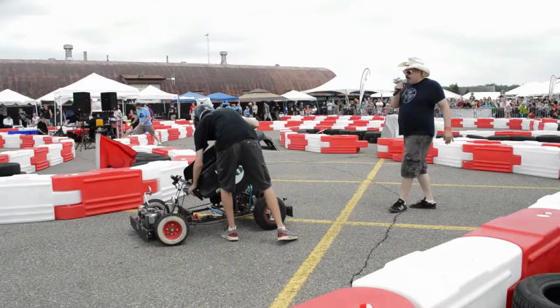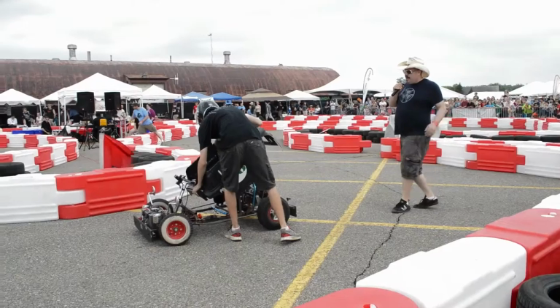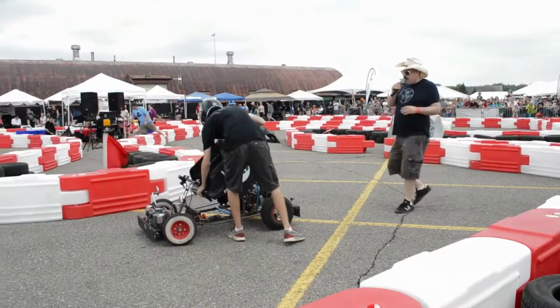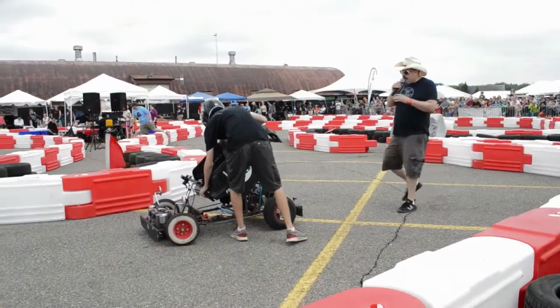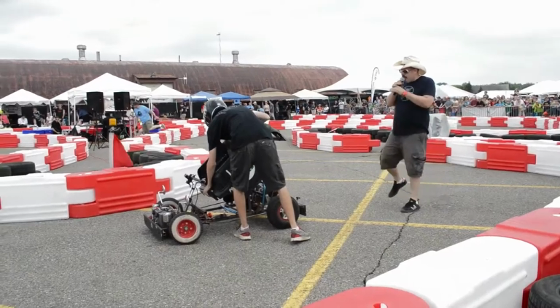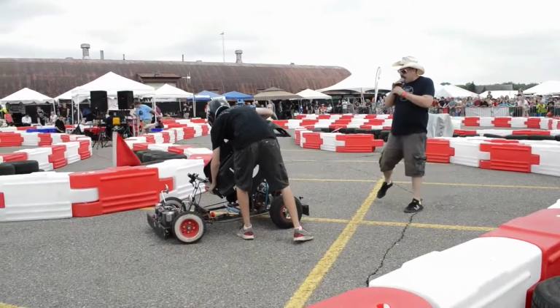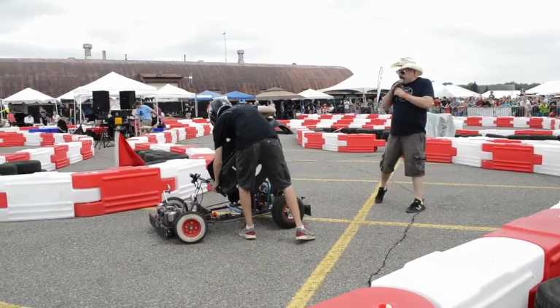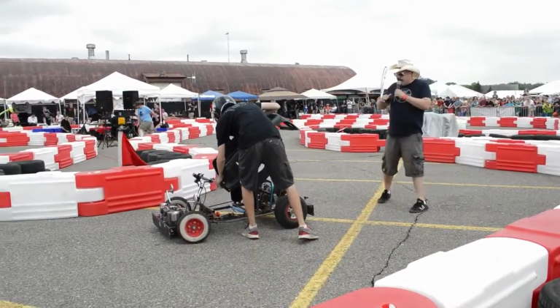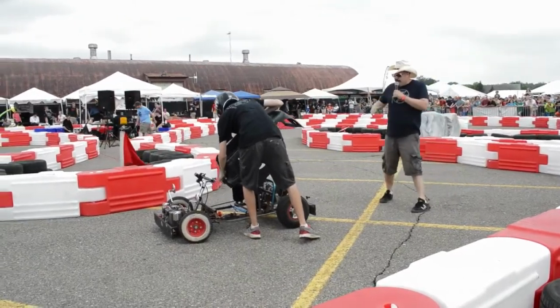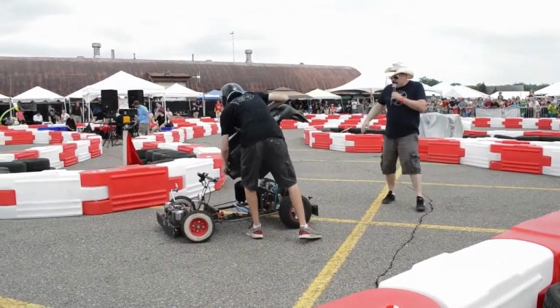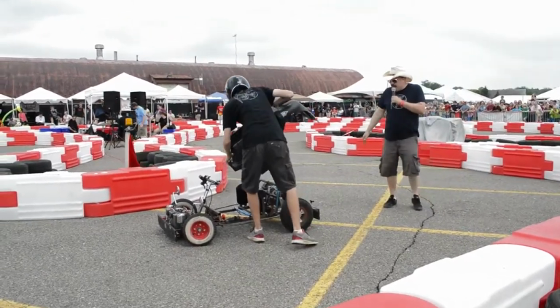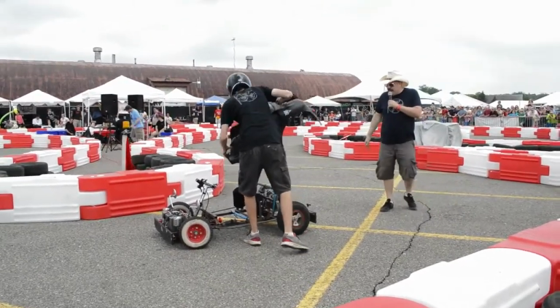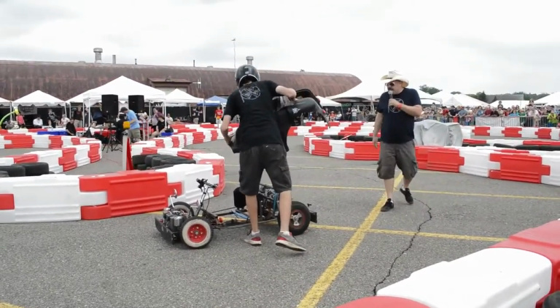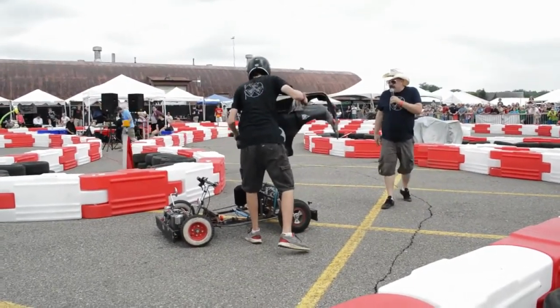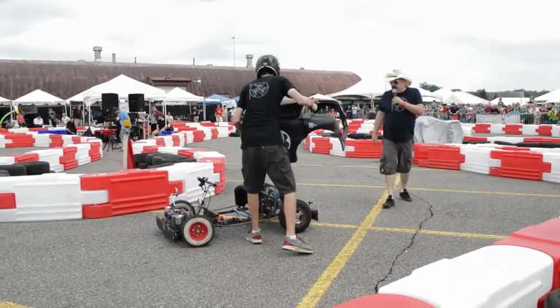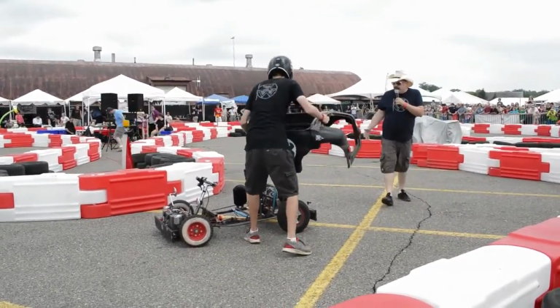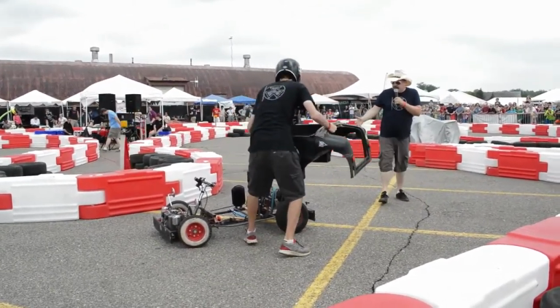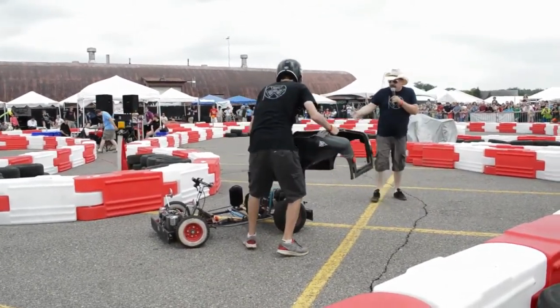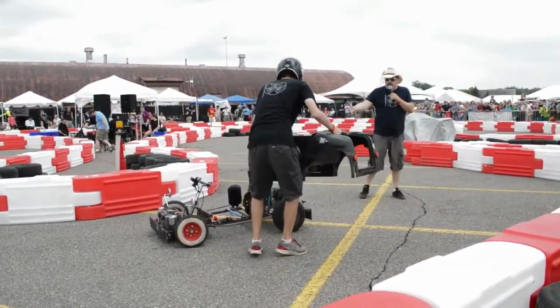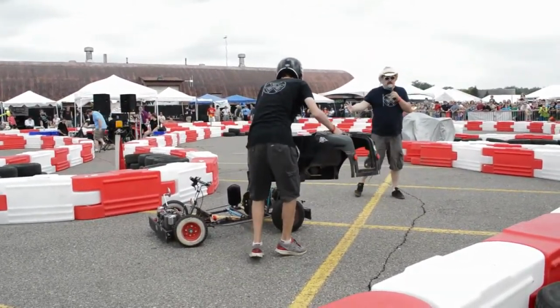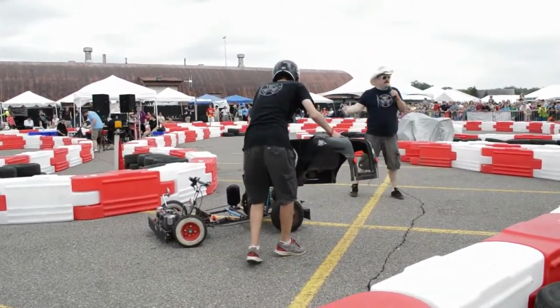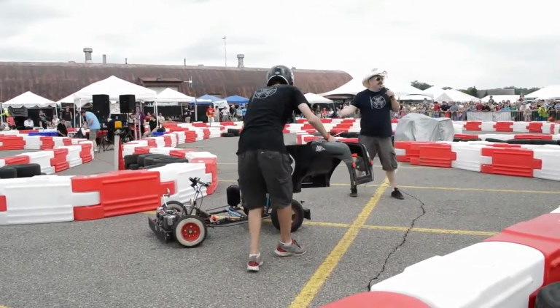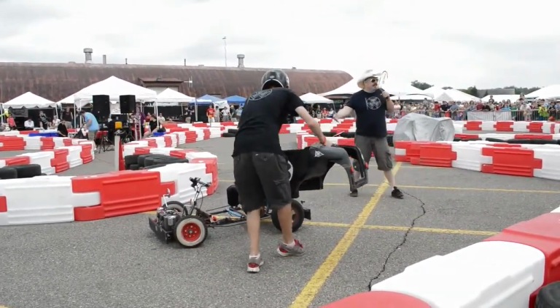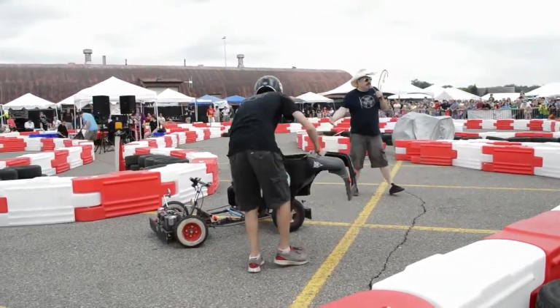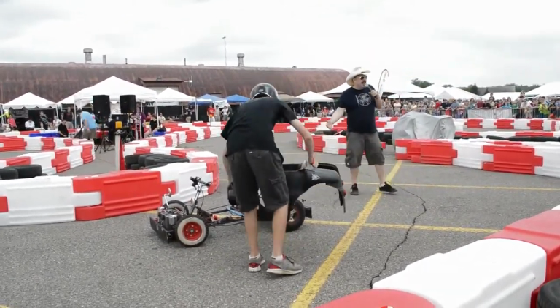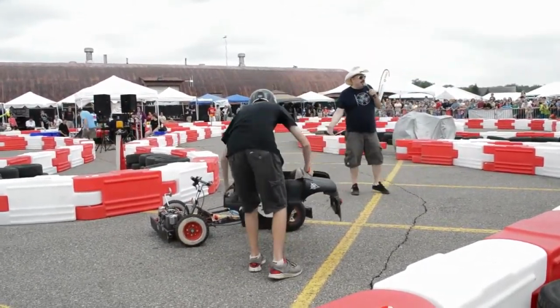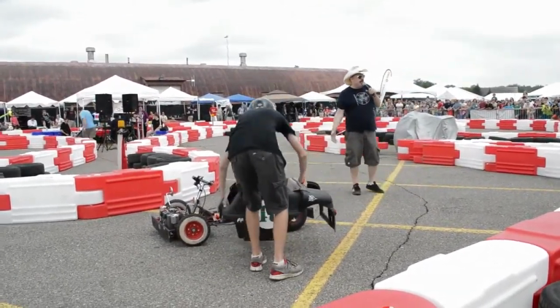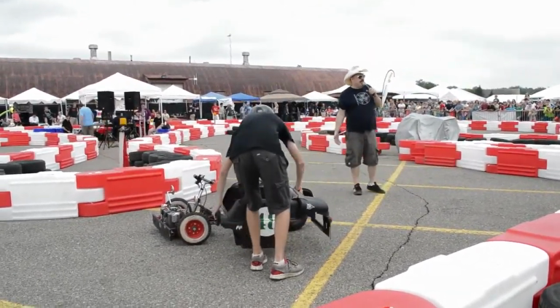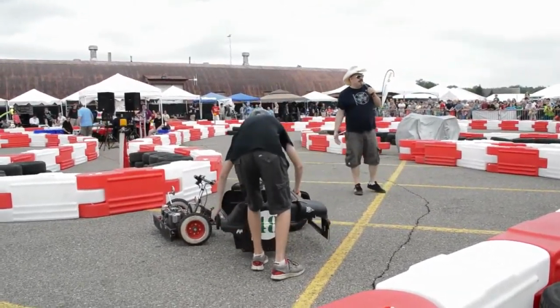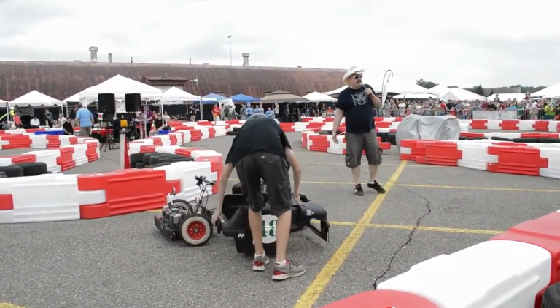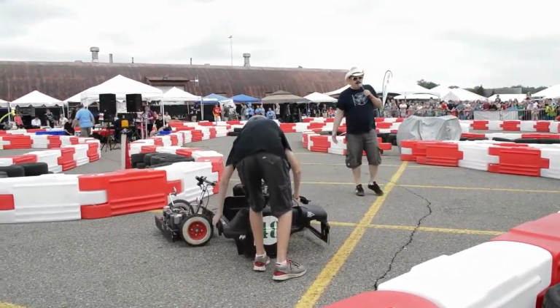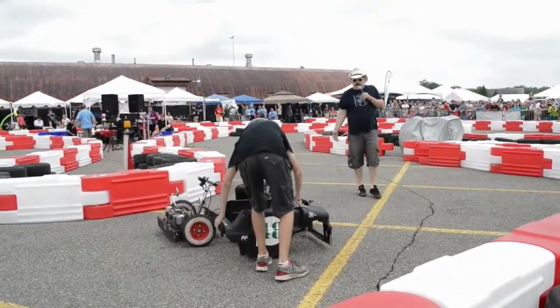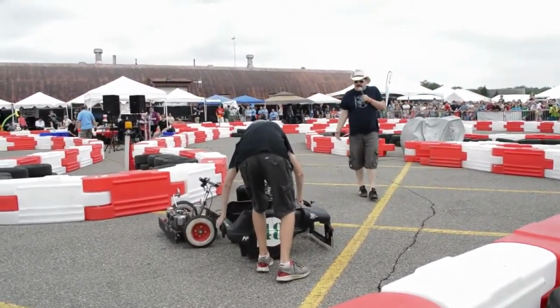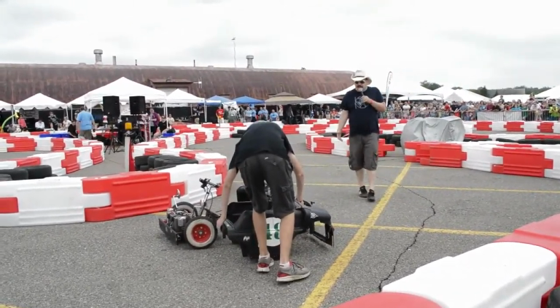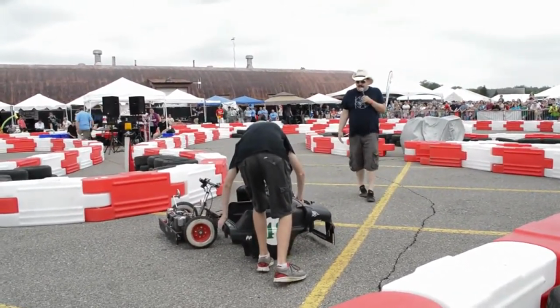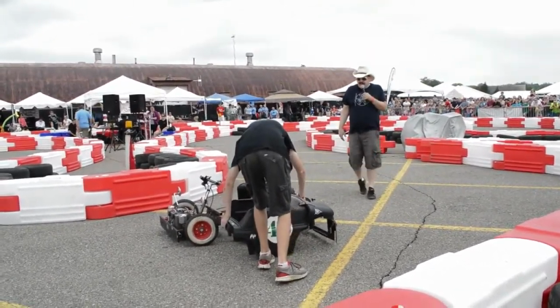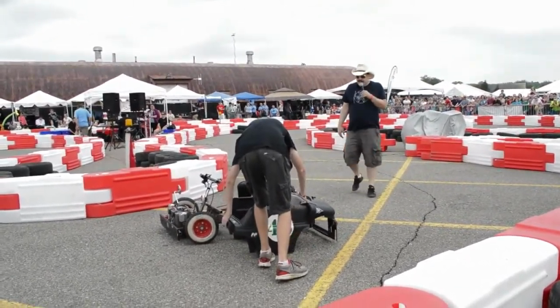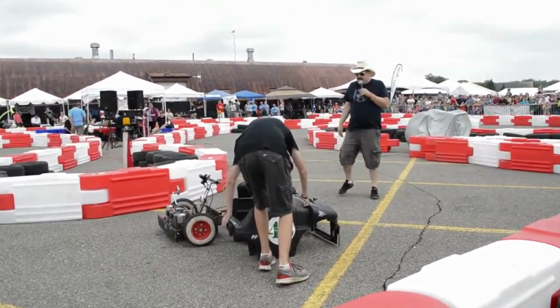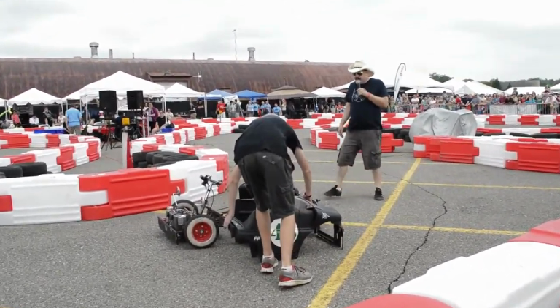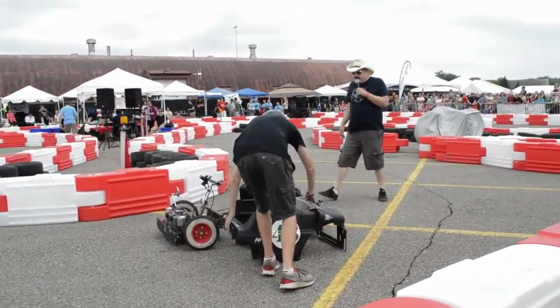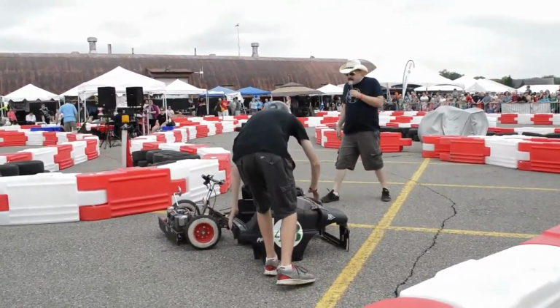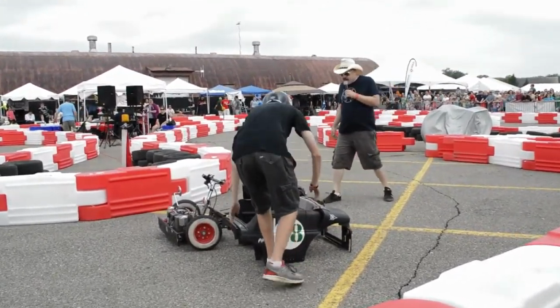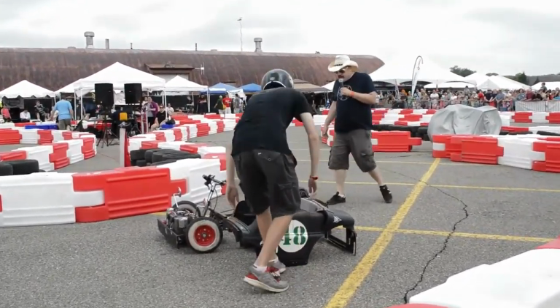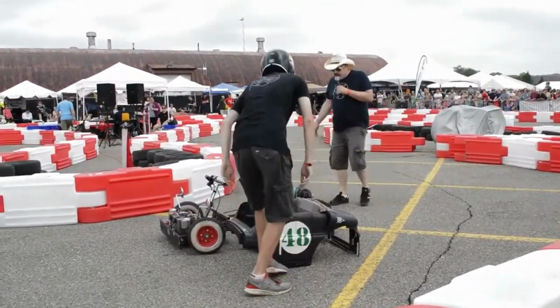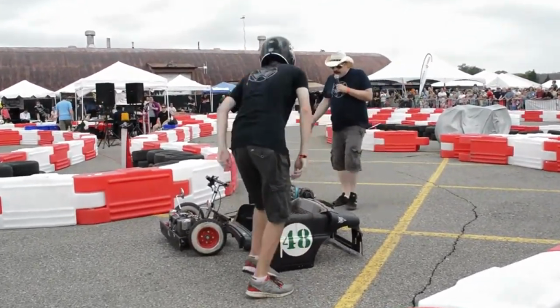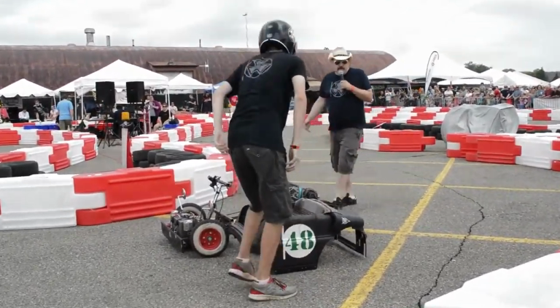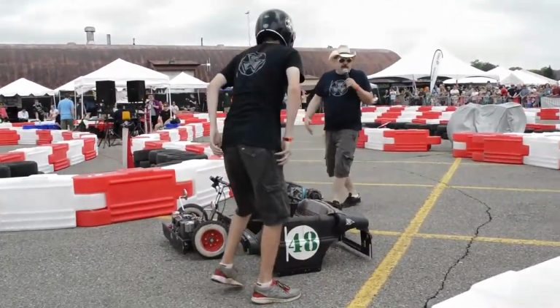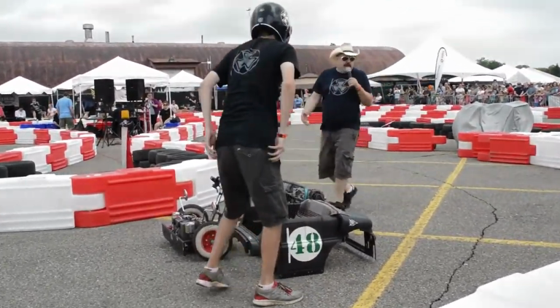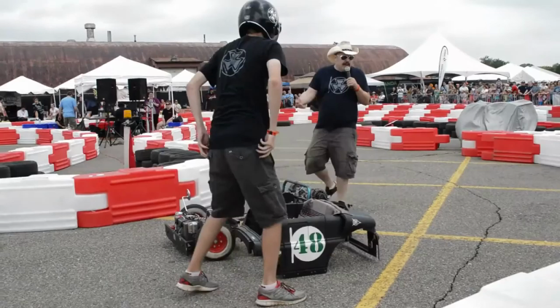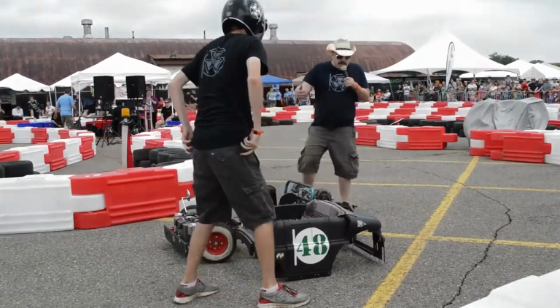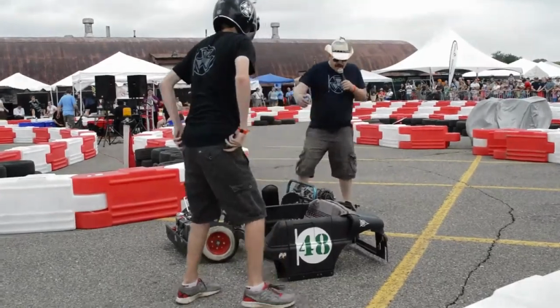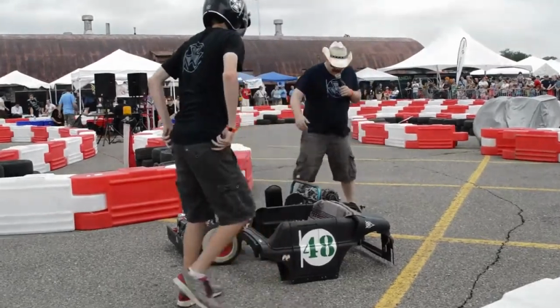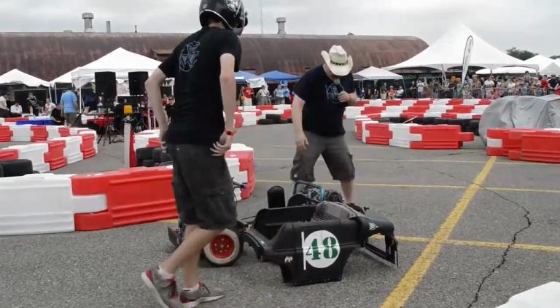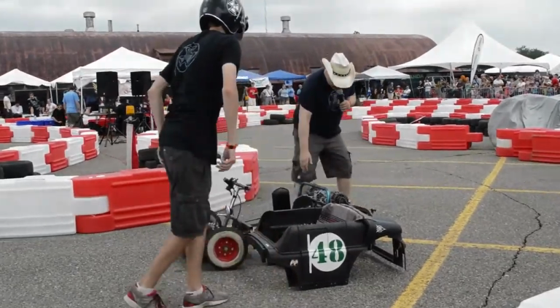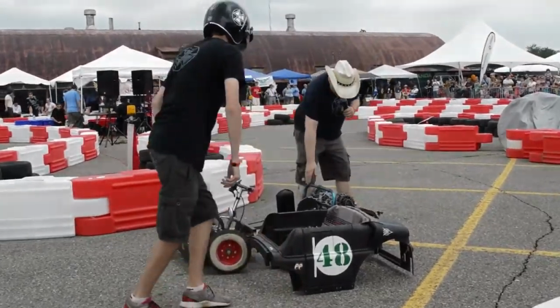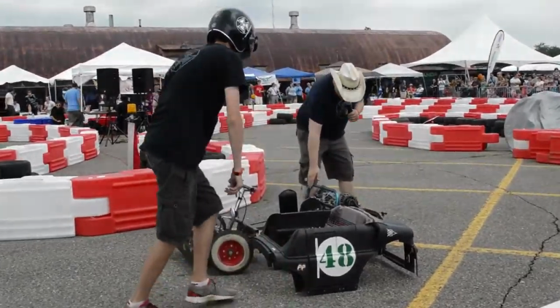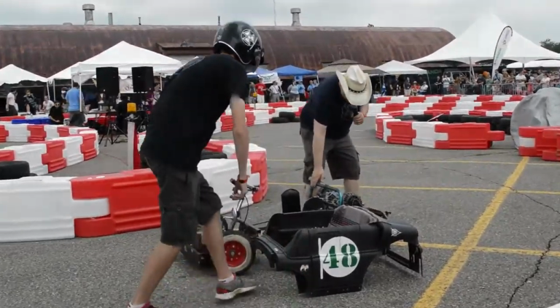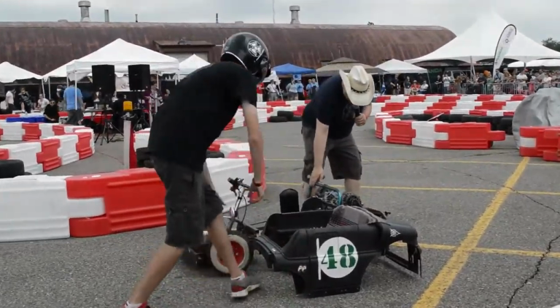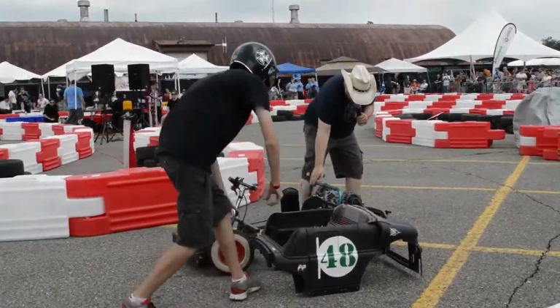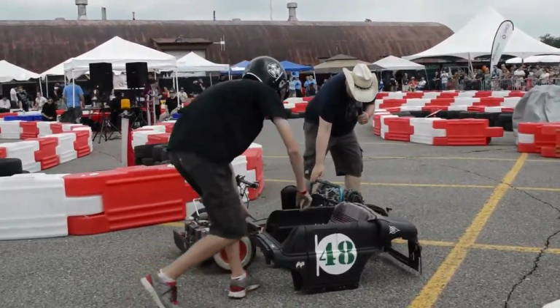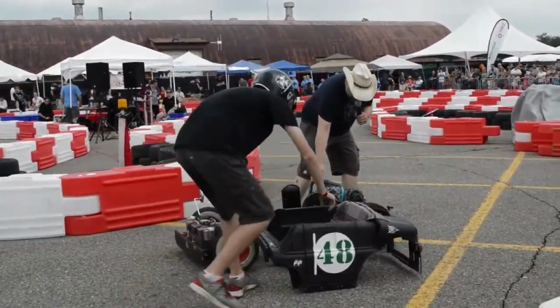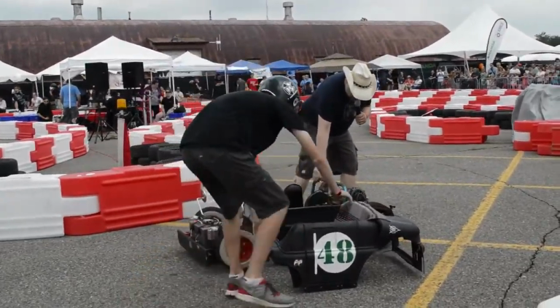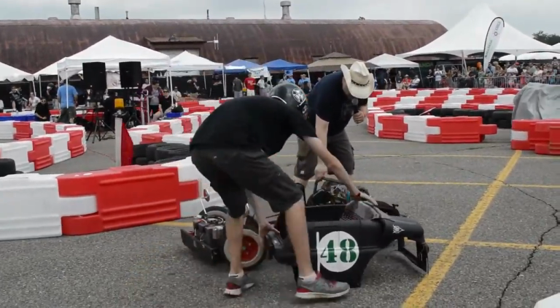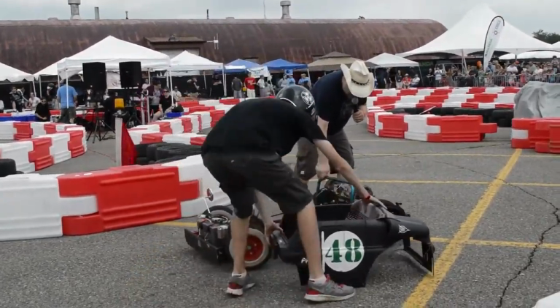We want to give everybody a shot of what's inside one of these cars. So, if you want to come up closer, you can see a little bit better.